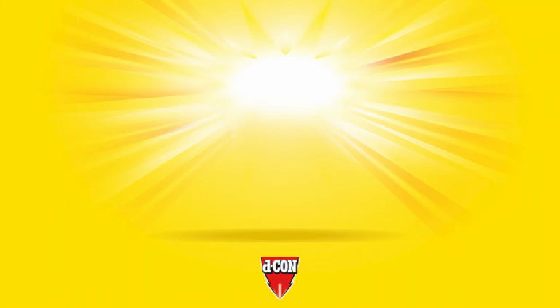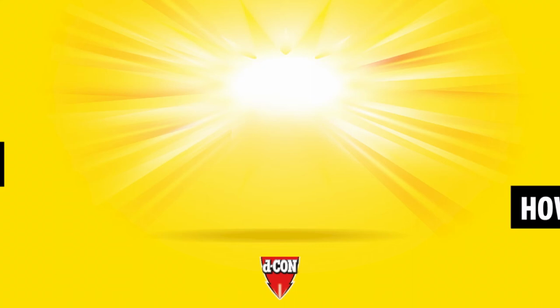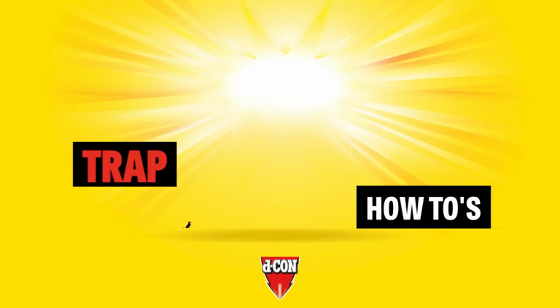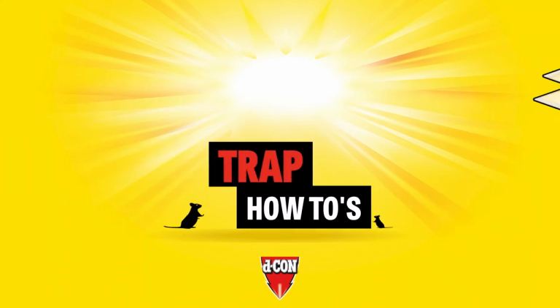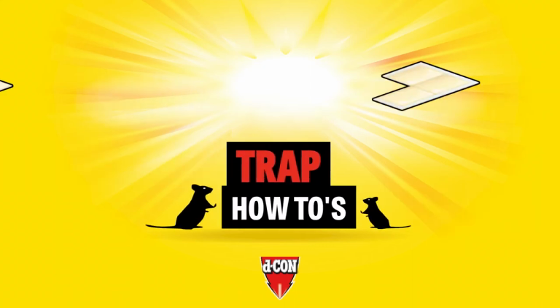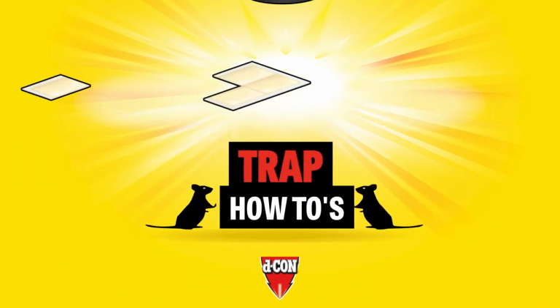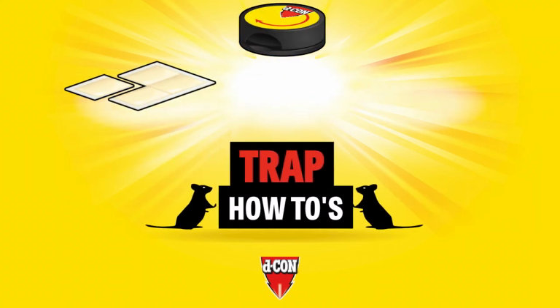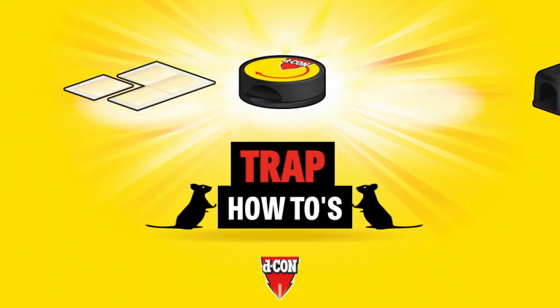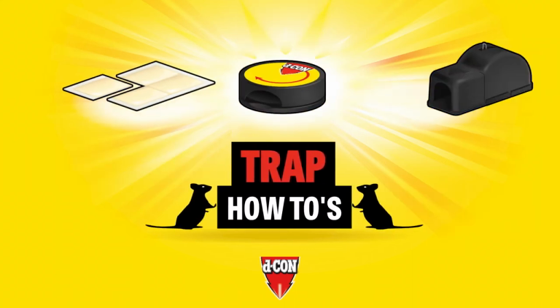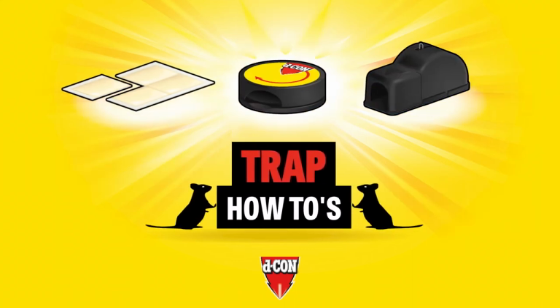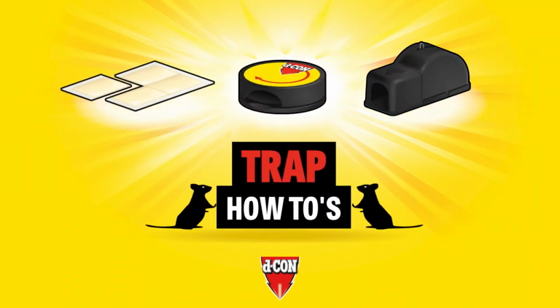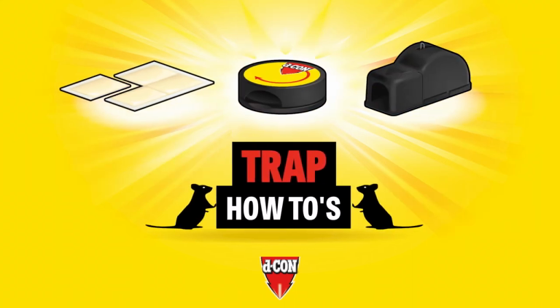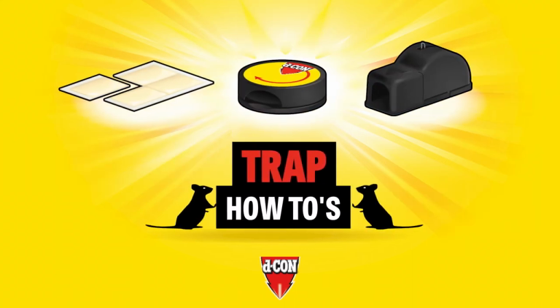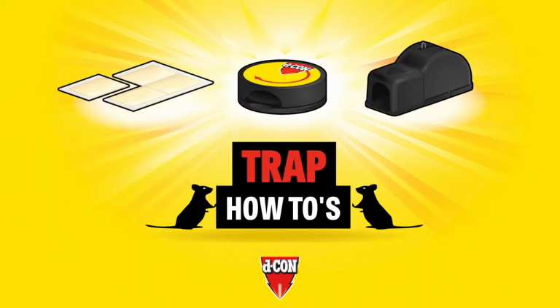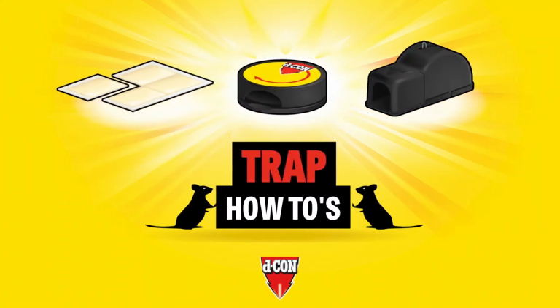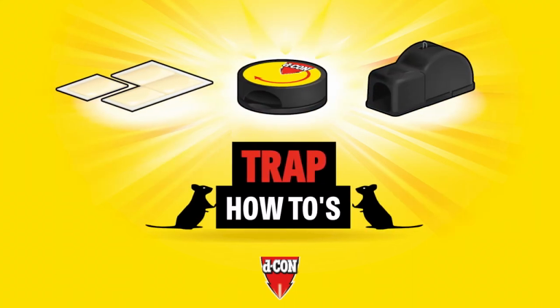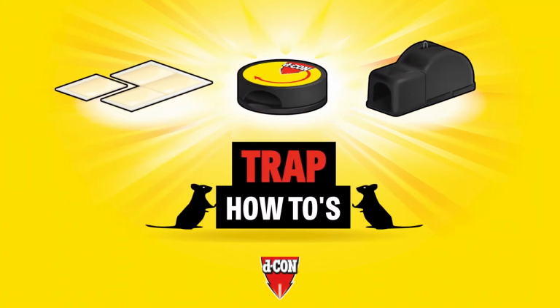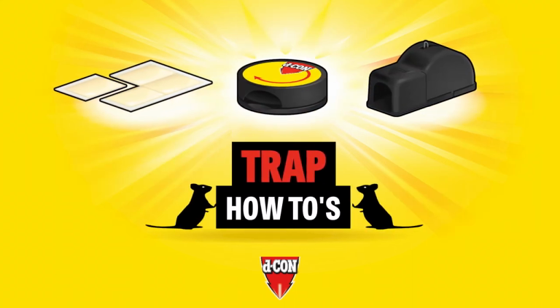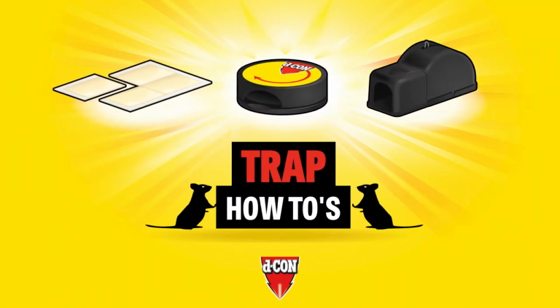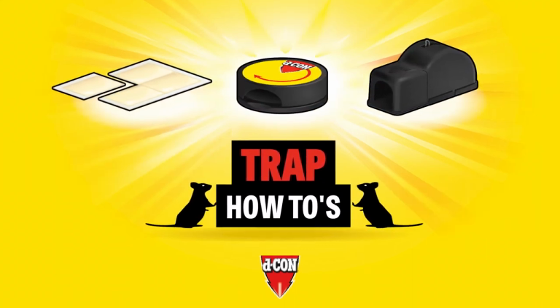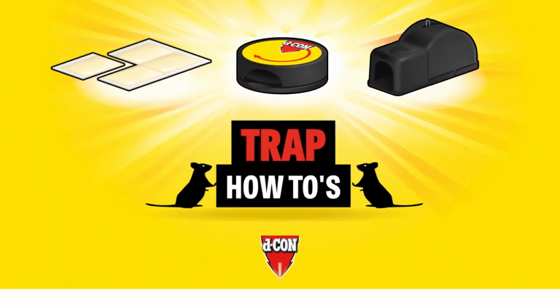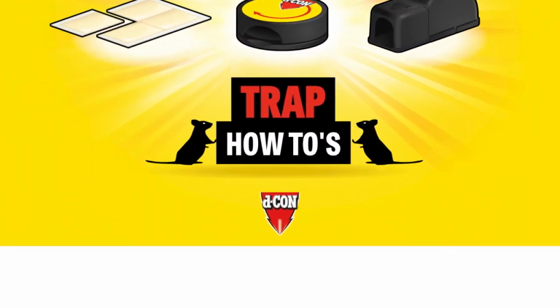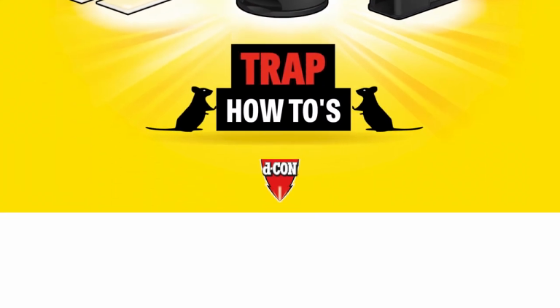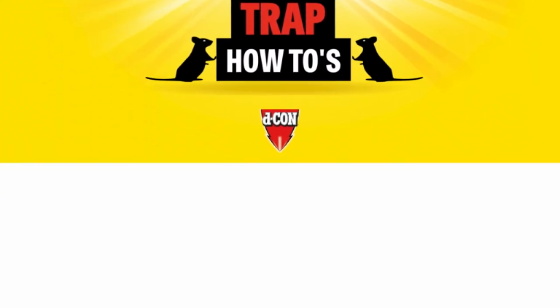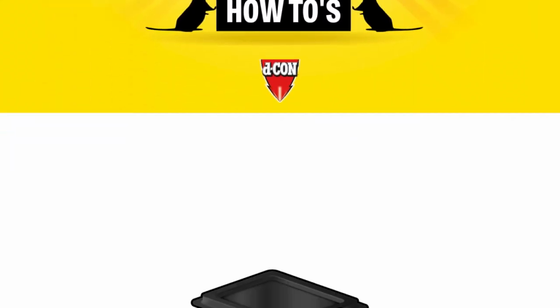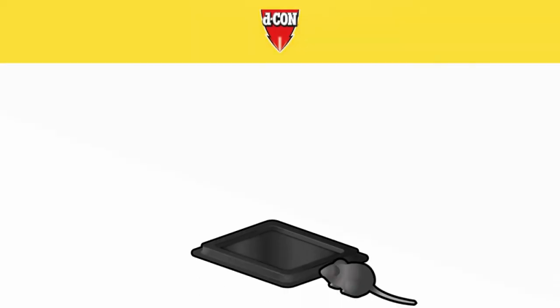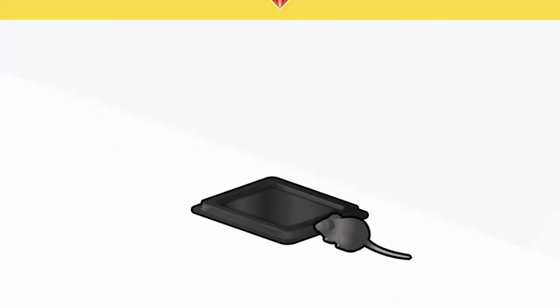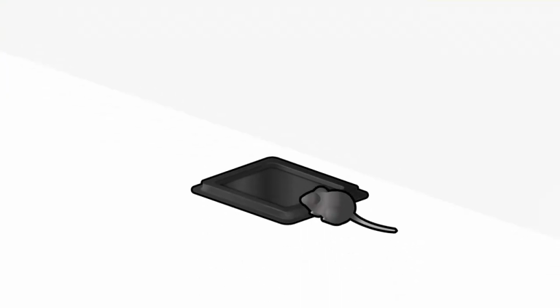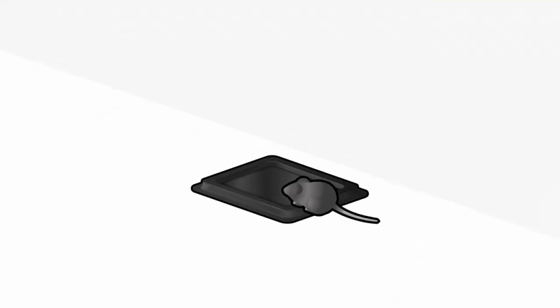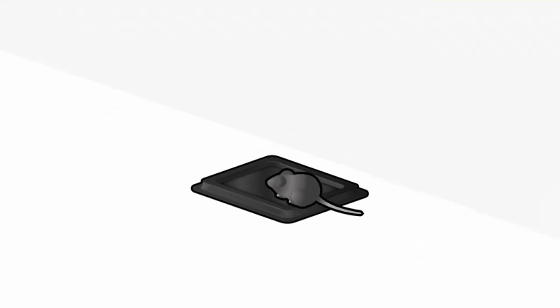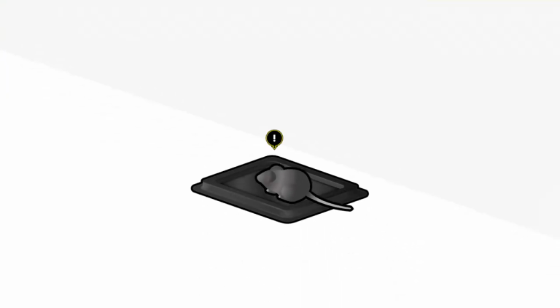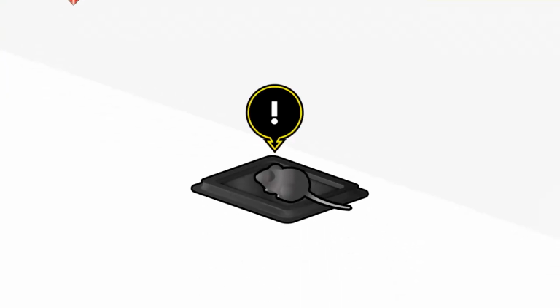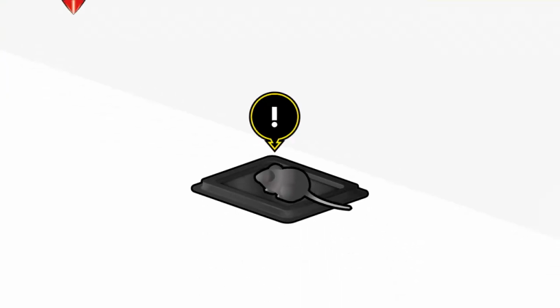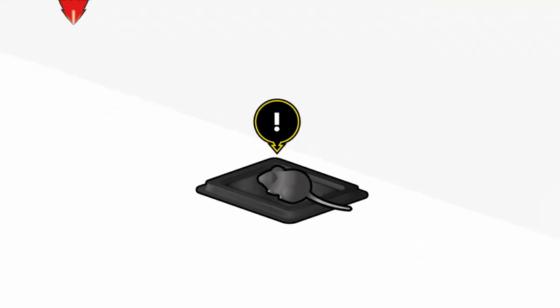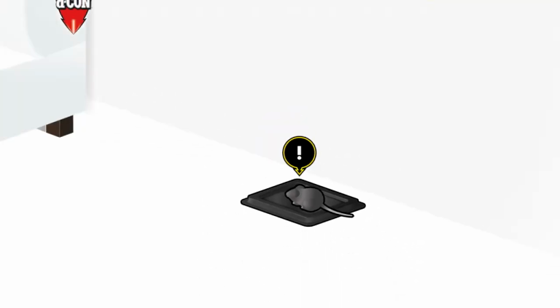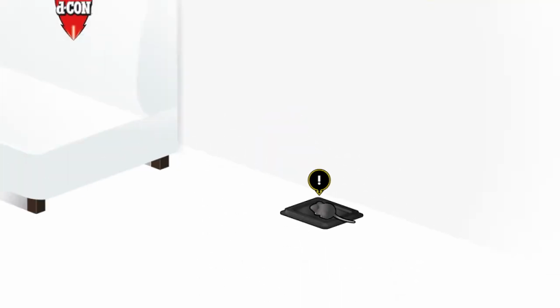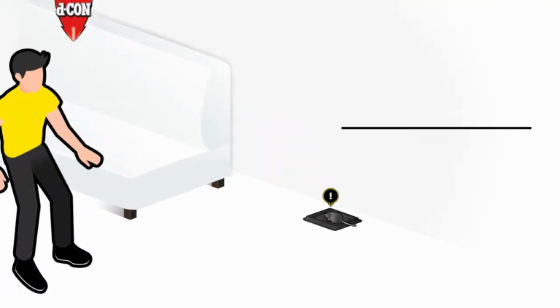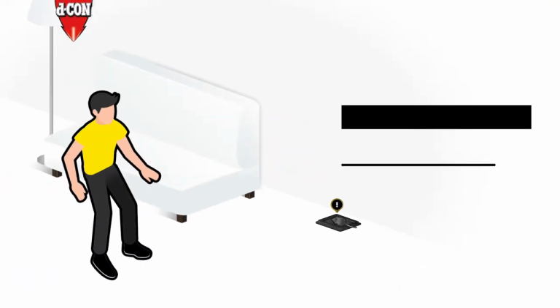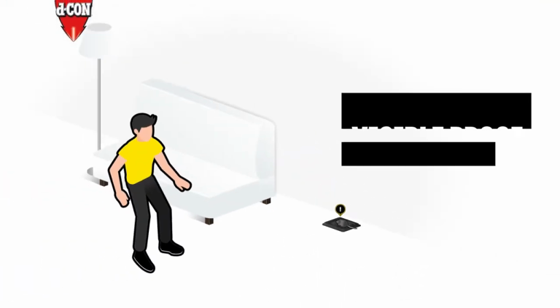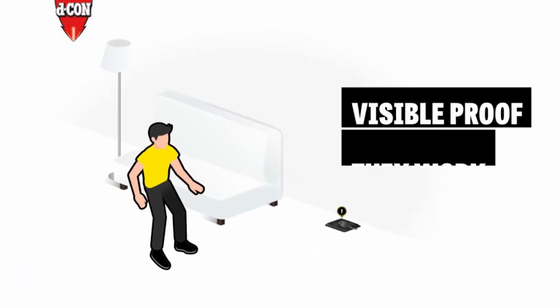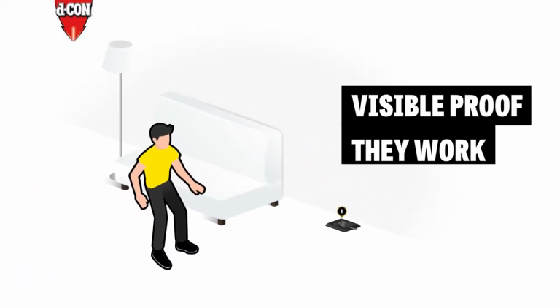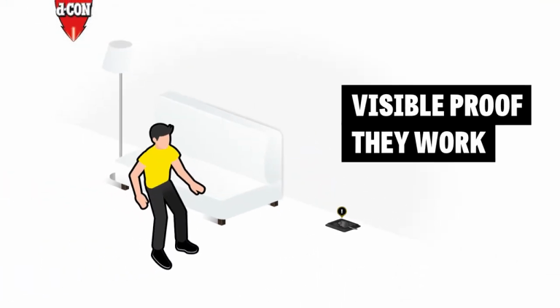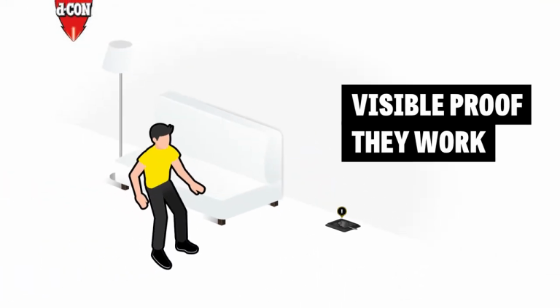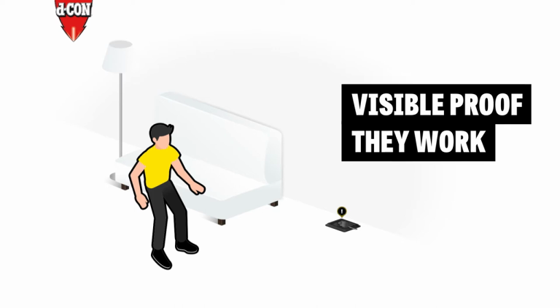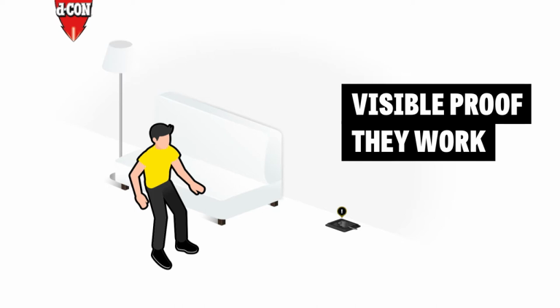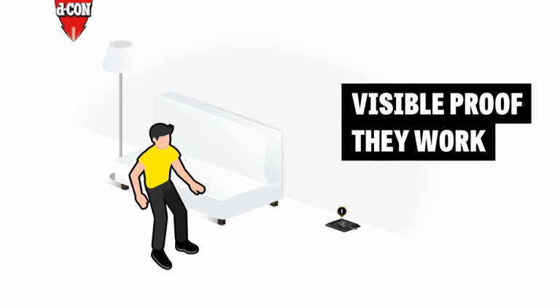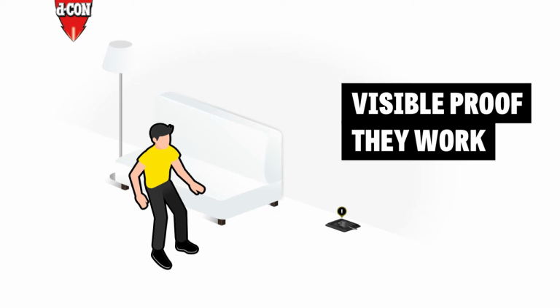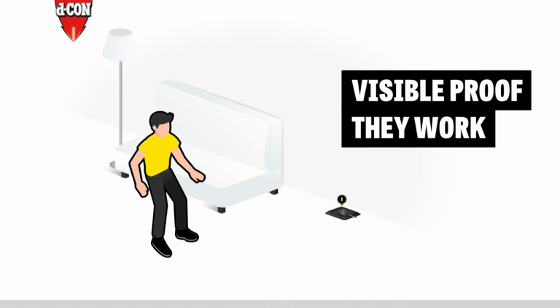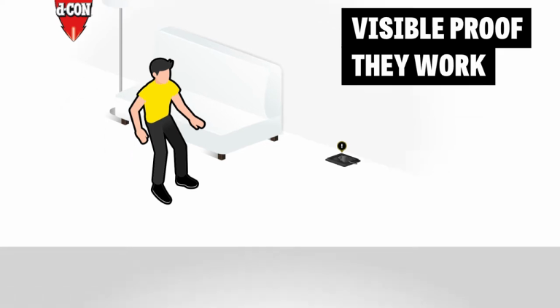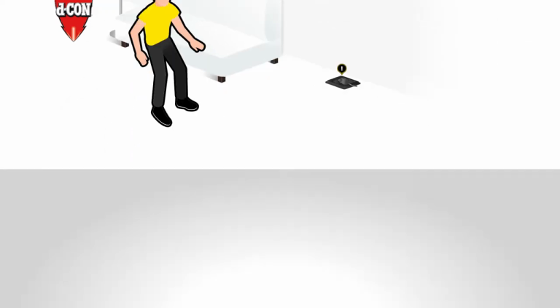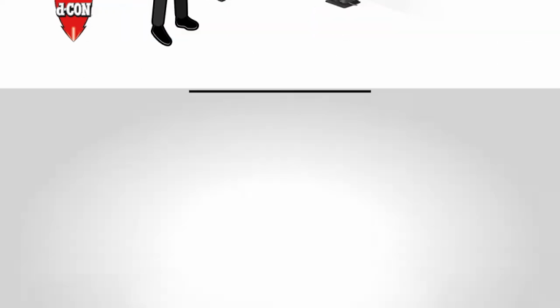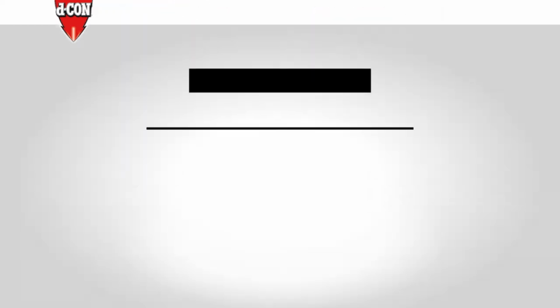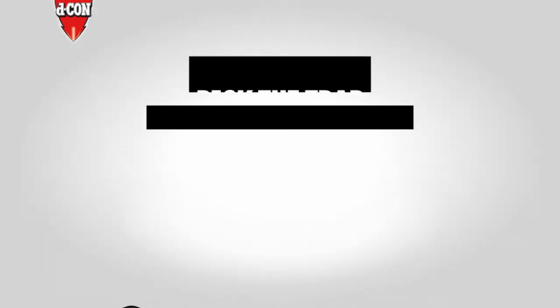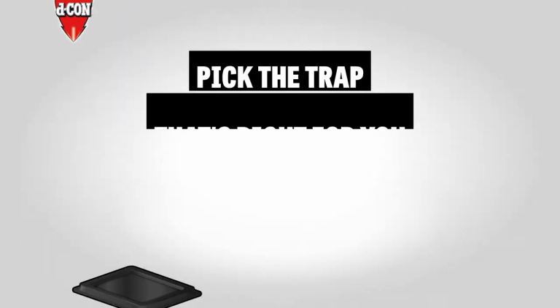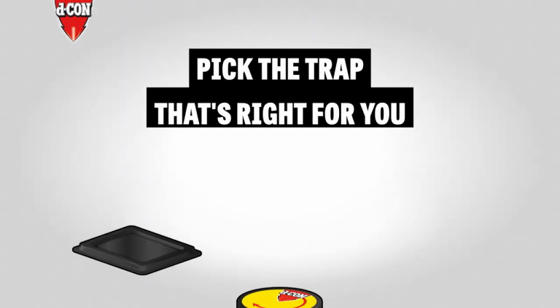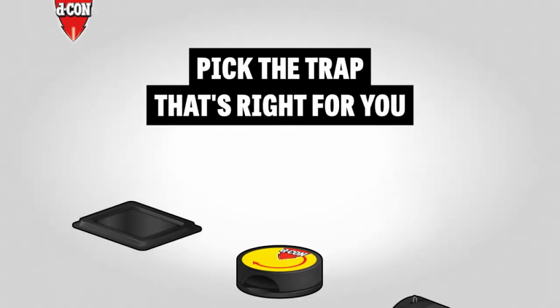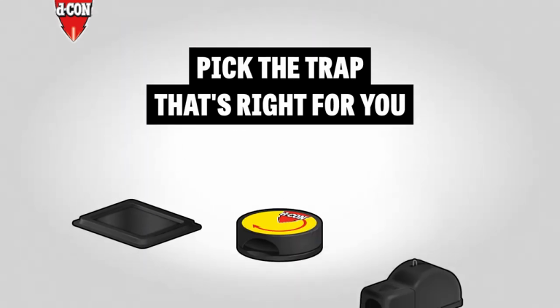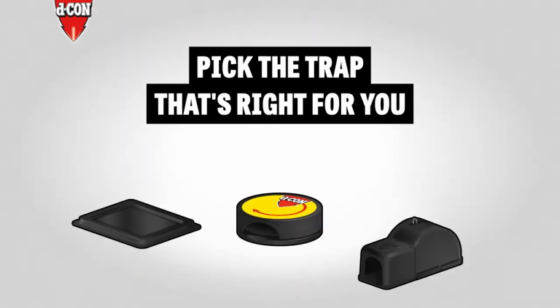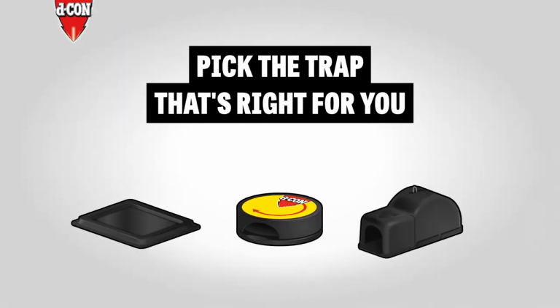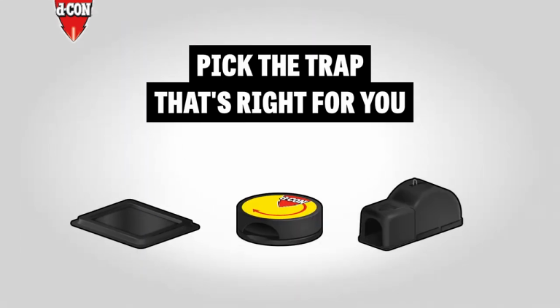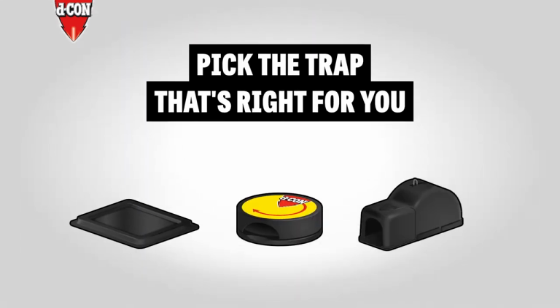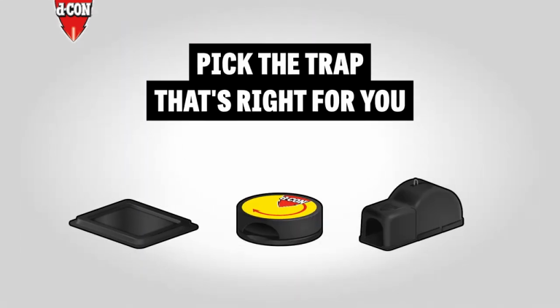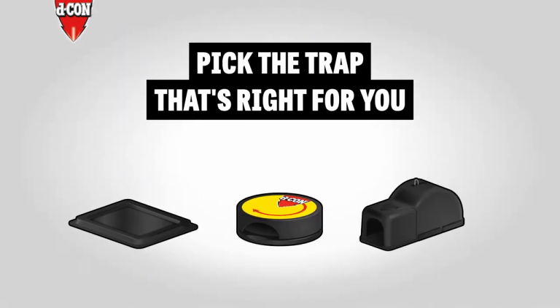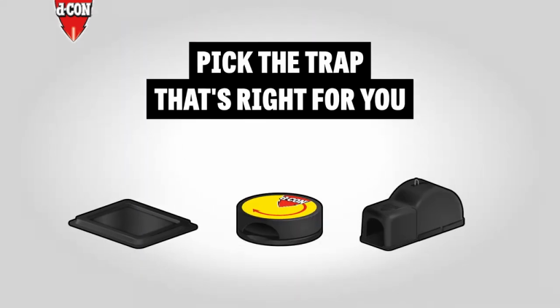Mousetrap how-tos. Decon traps provide clear visual proof that they've worked. Pick the trap that's right for you.